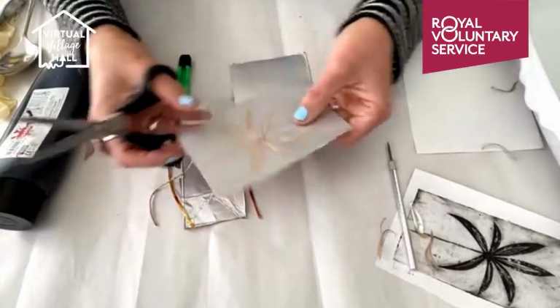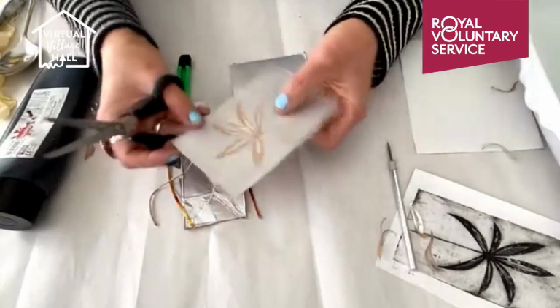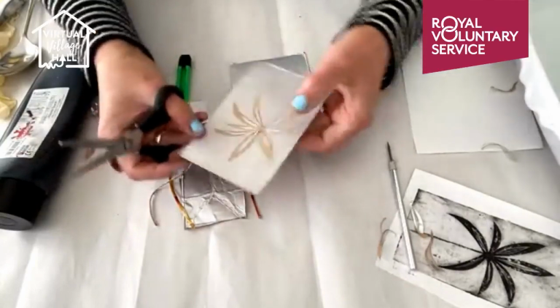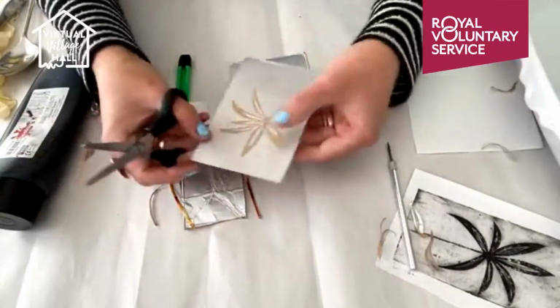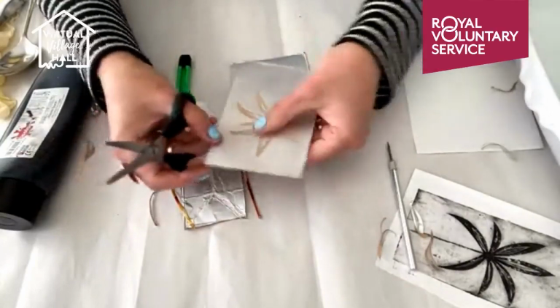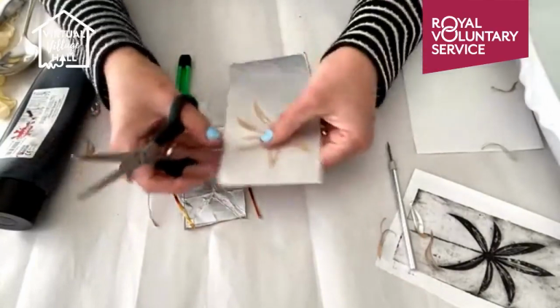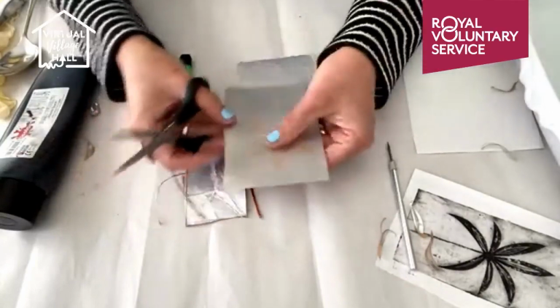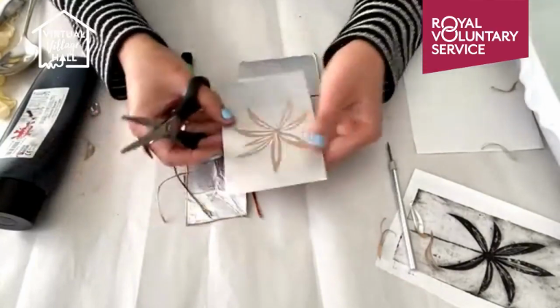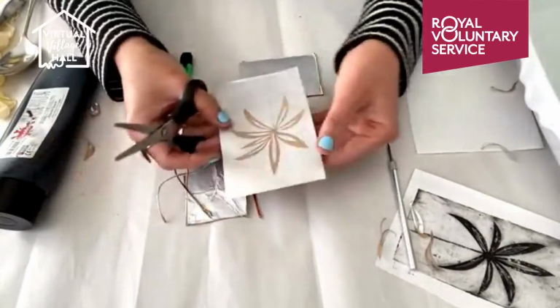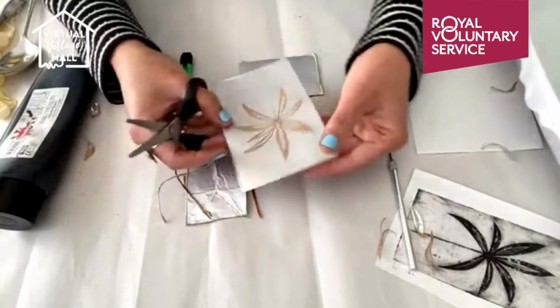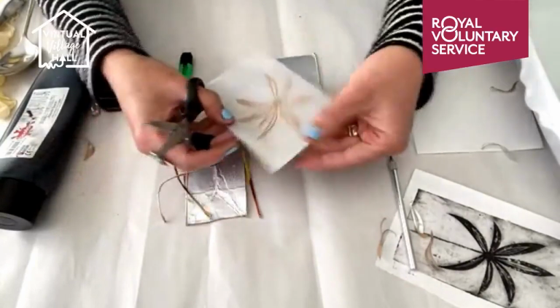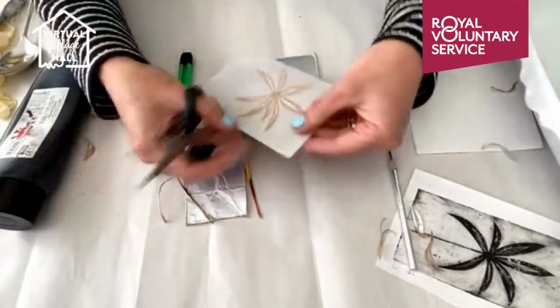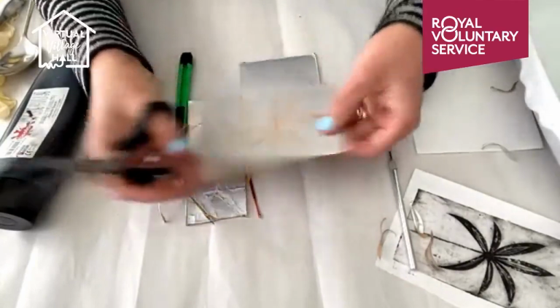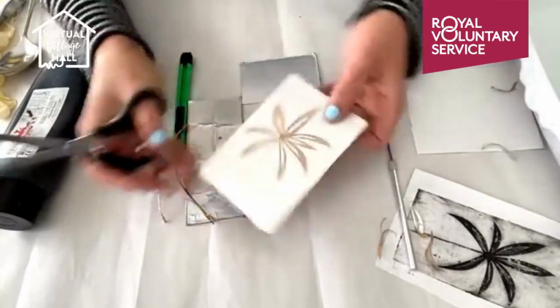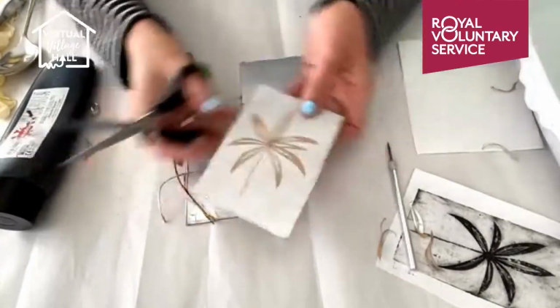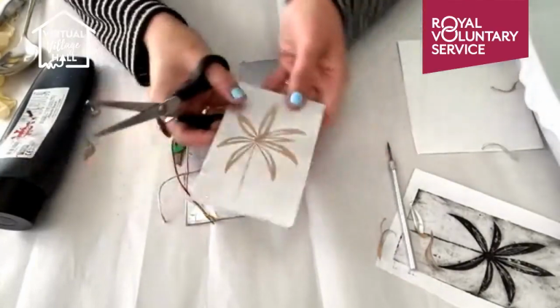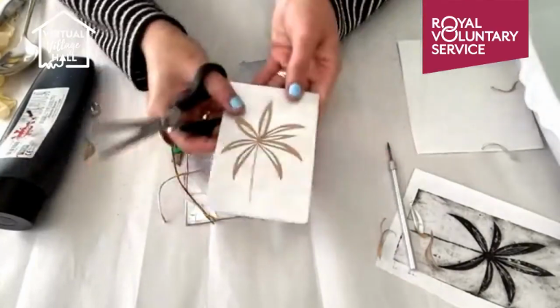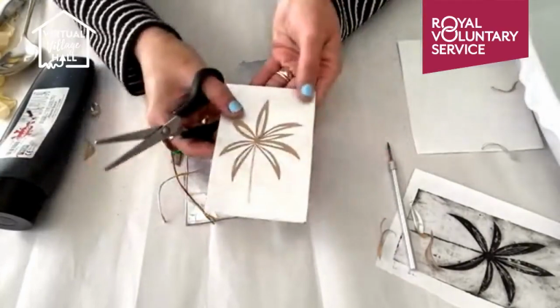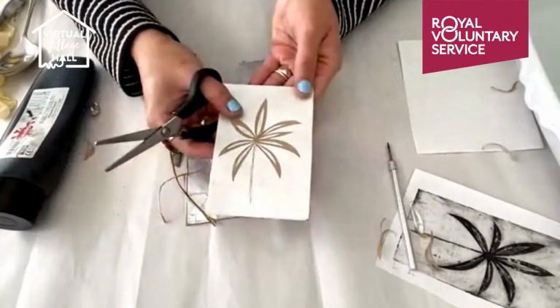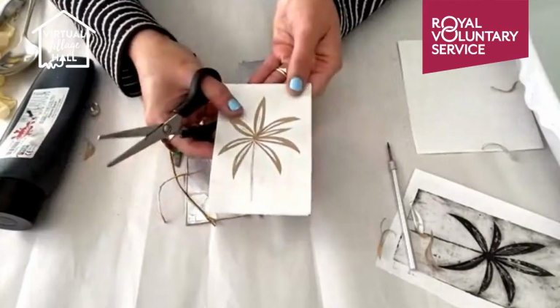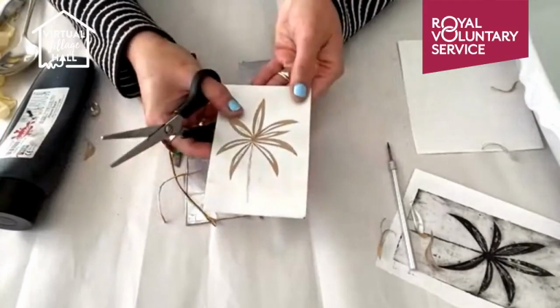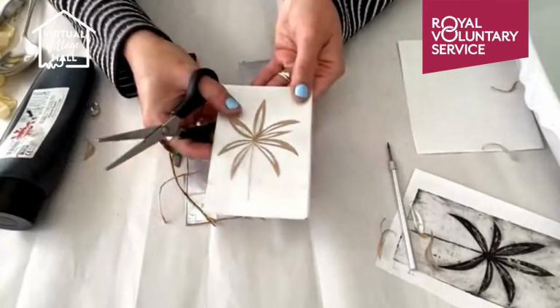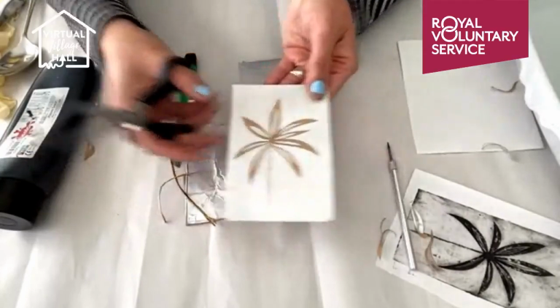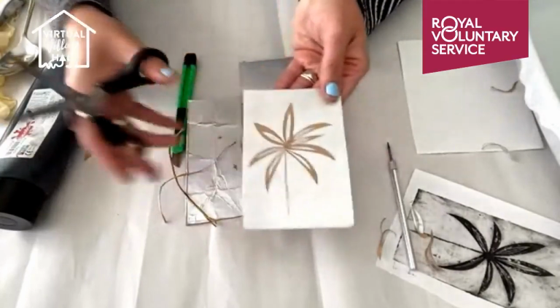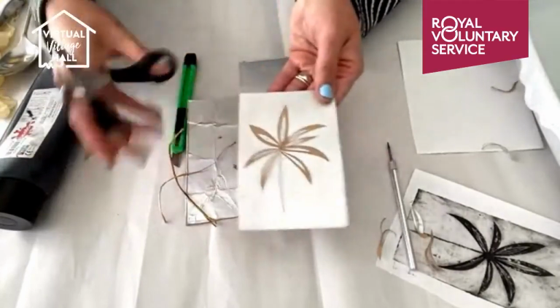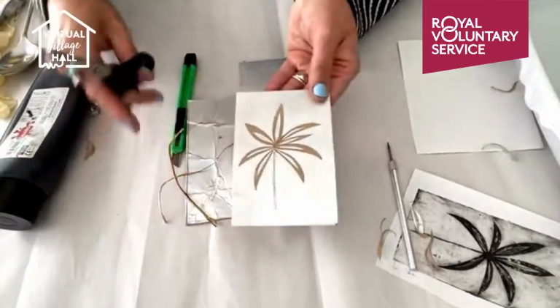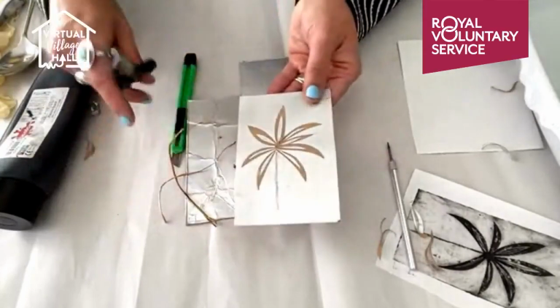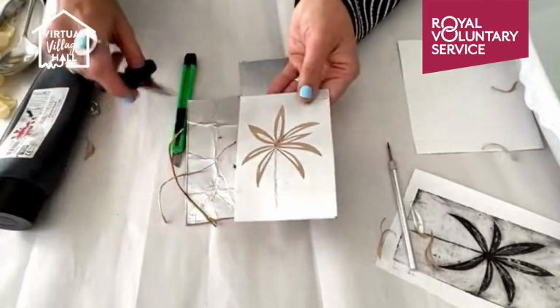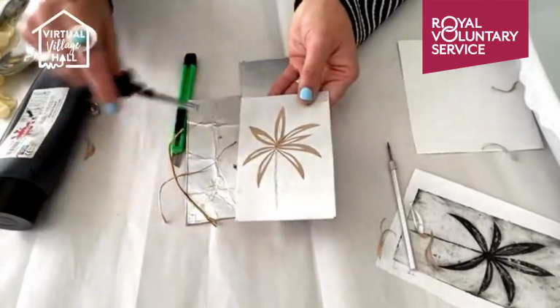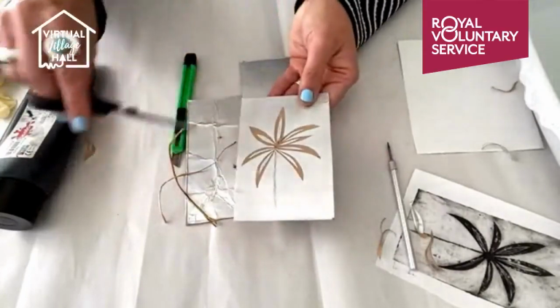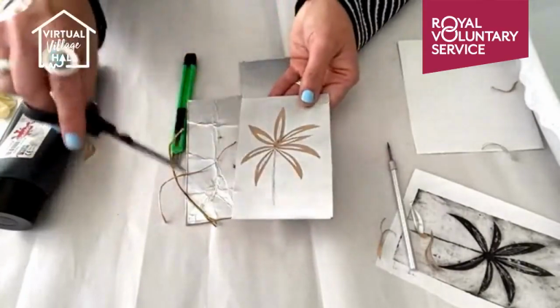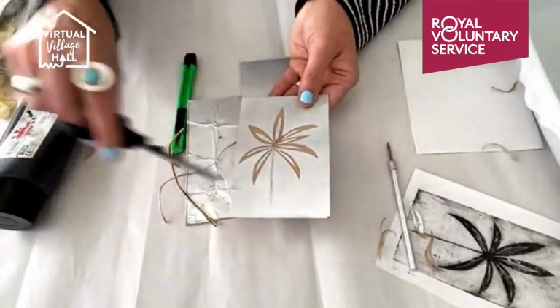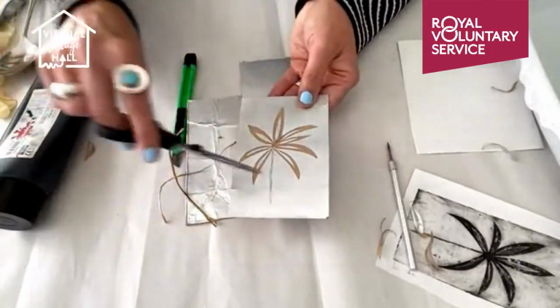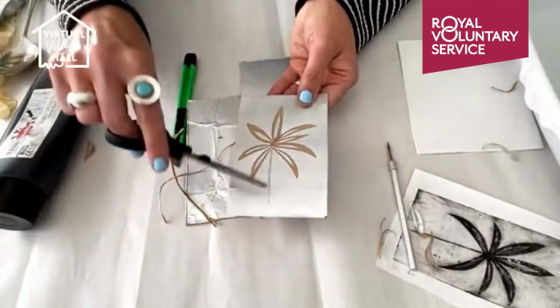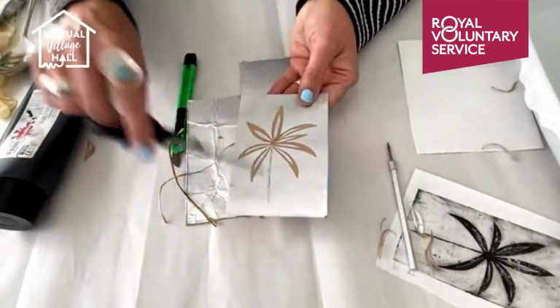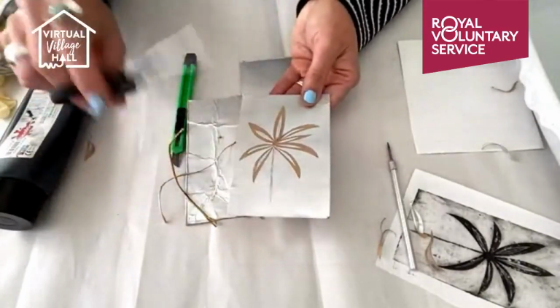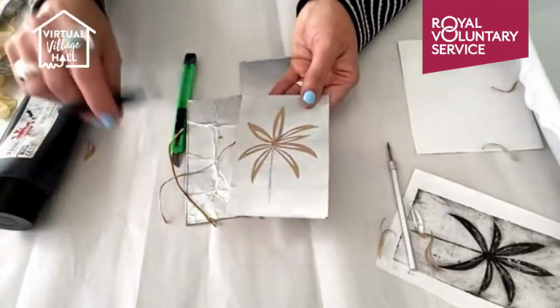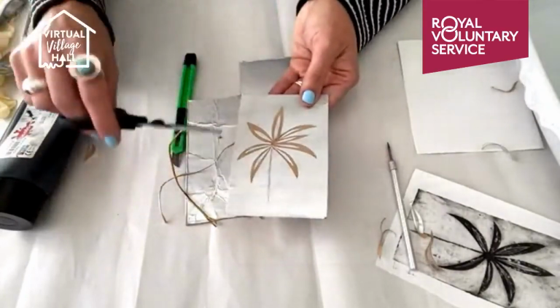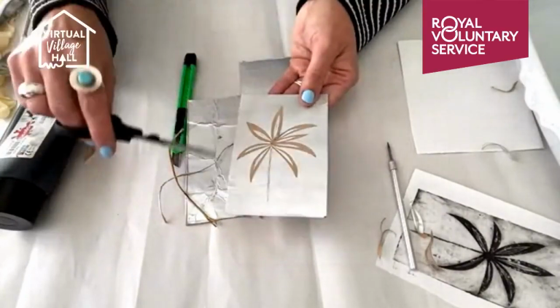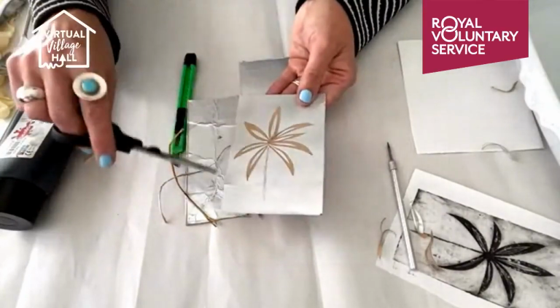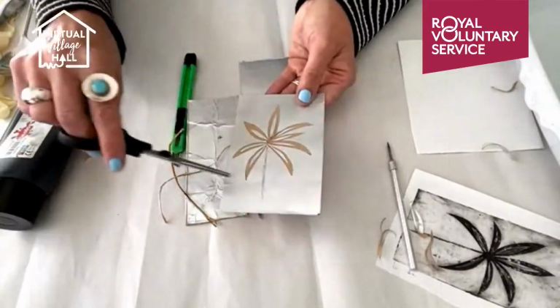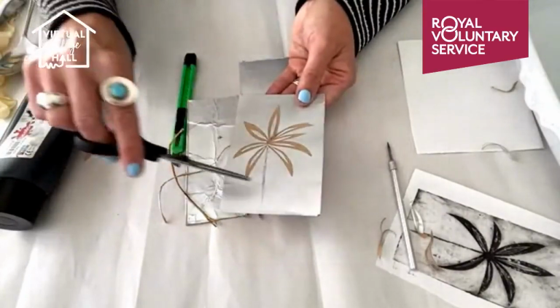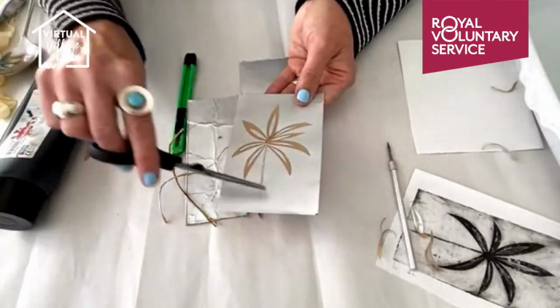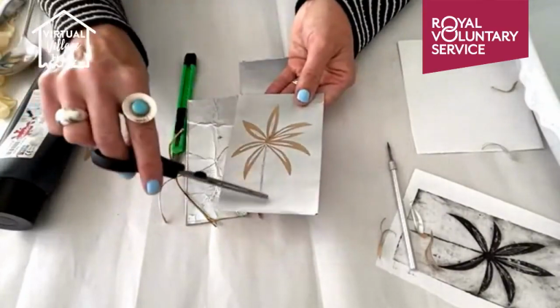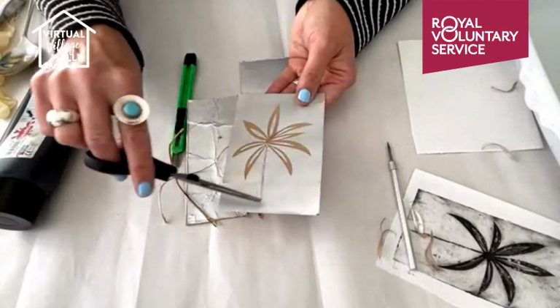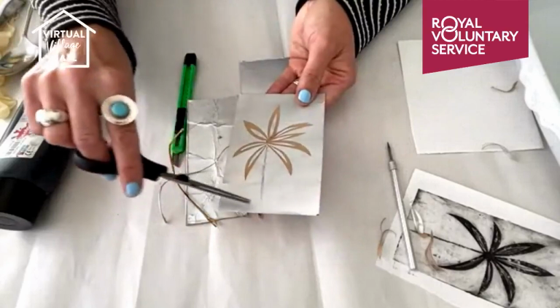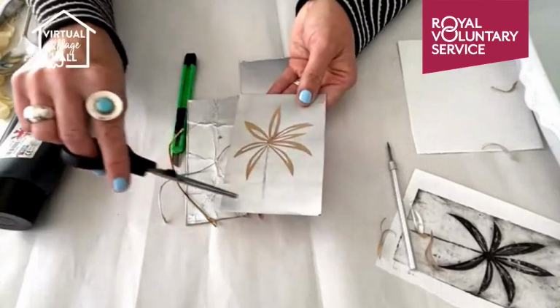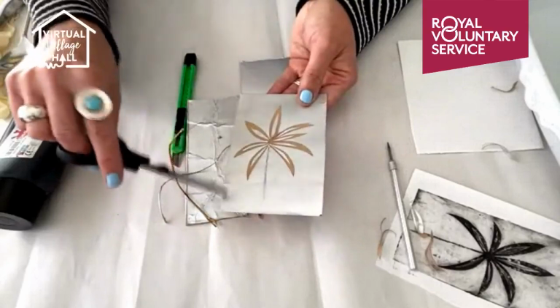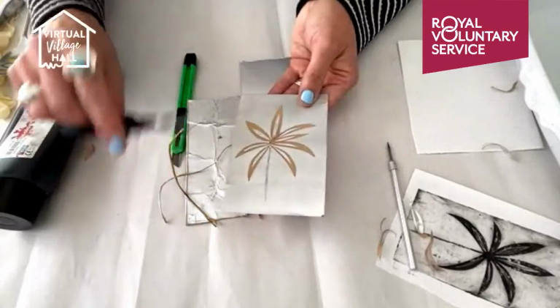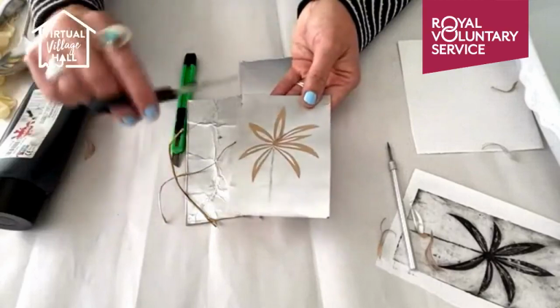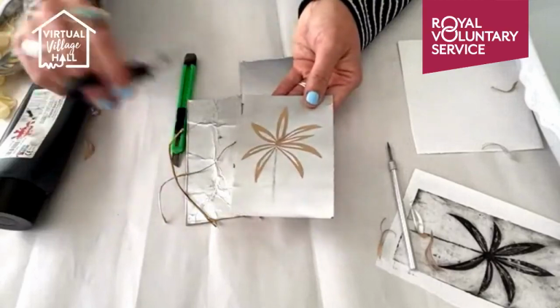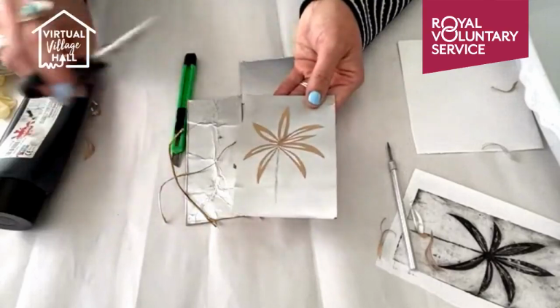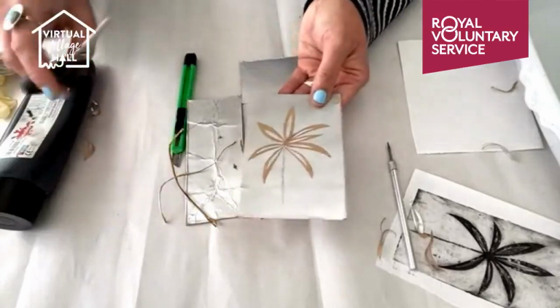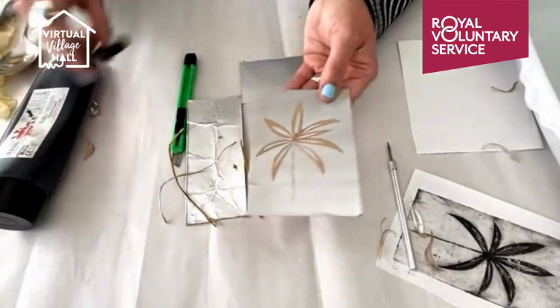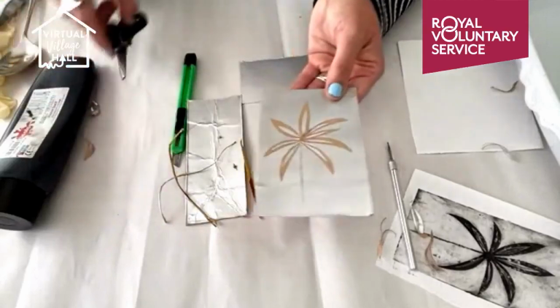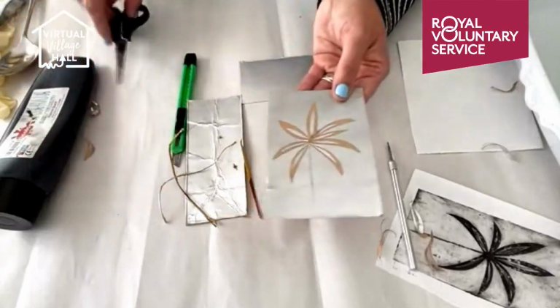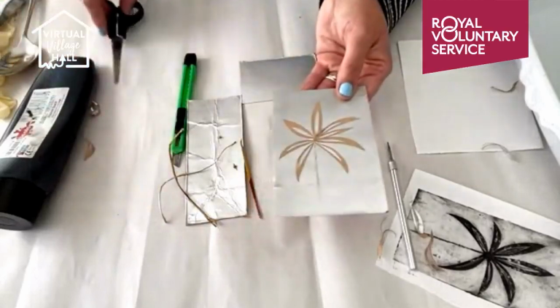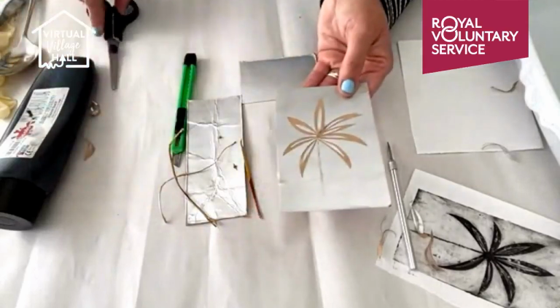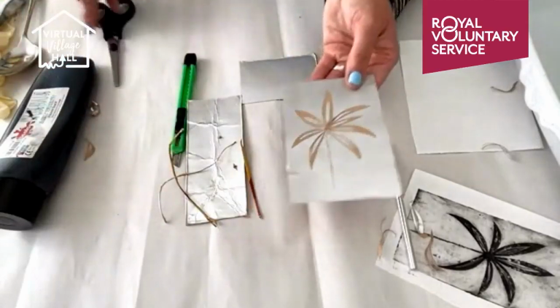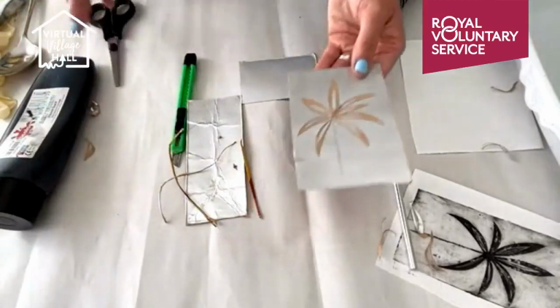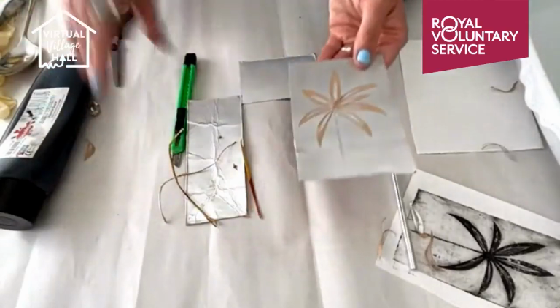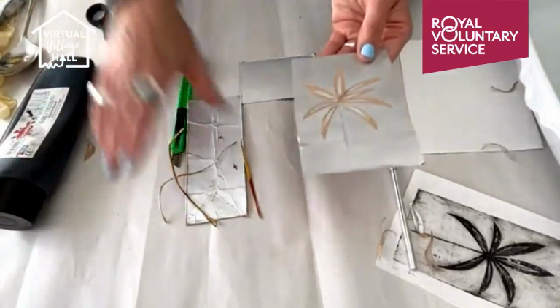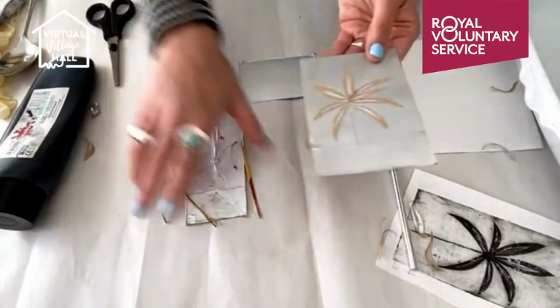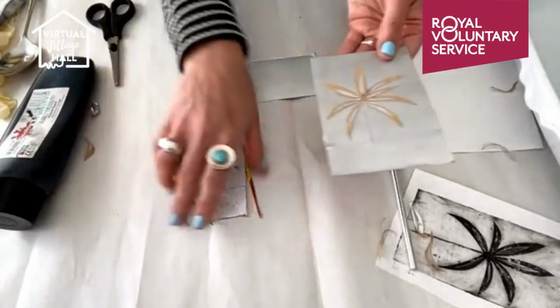There - so that's the perfect size for a card. And remember if you're writing on the card then make sure that that's in reverse.